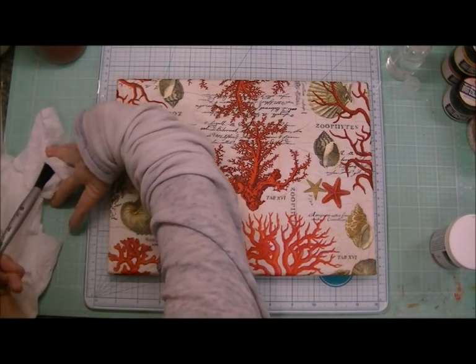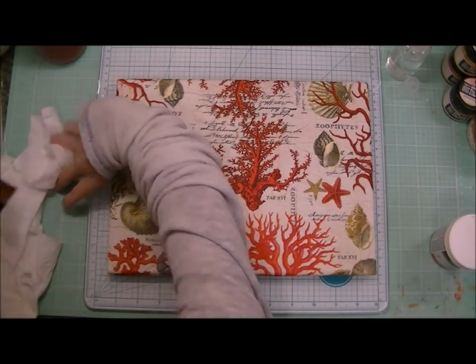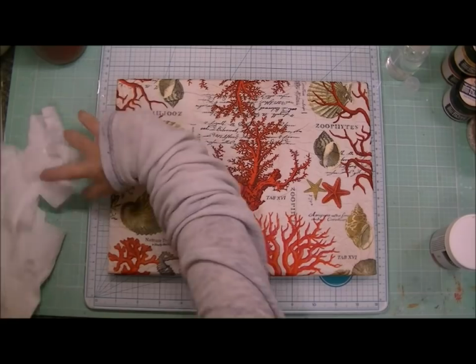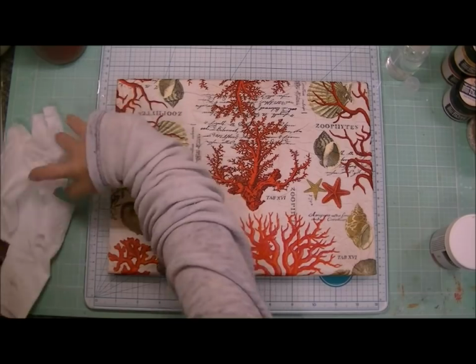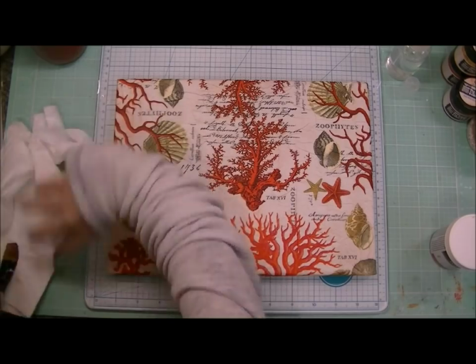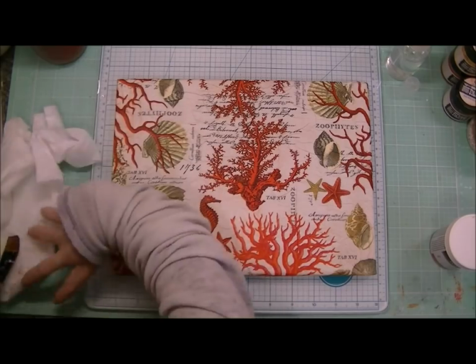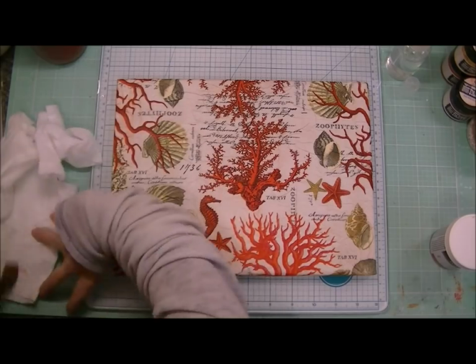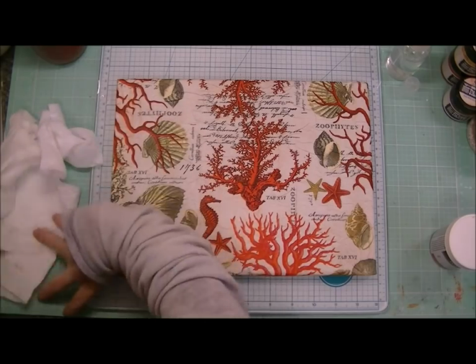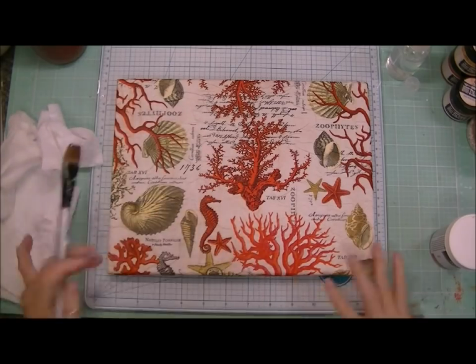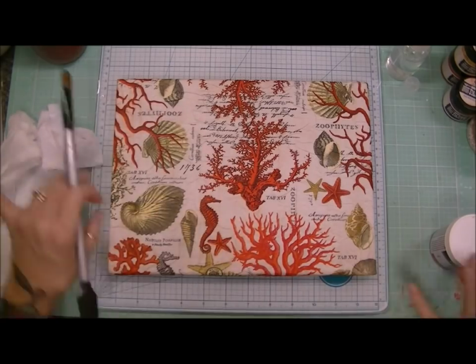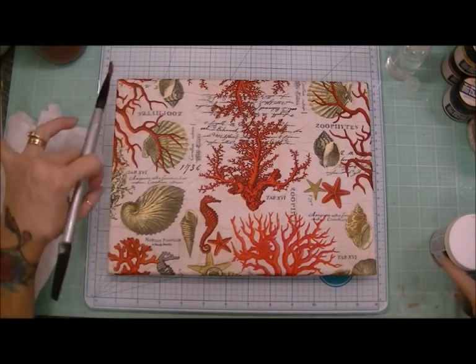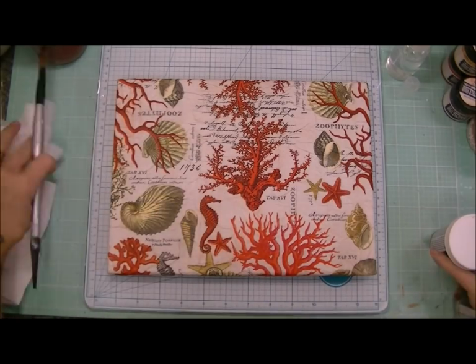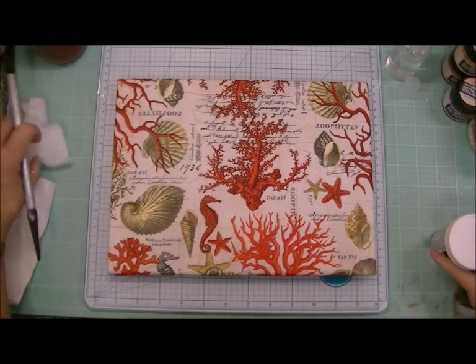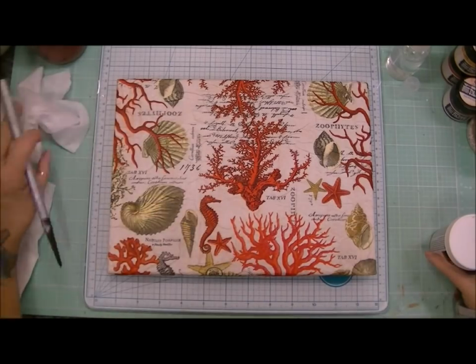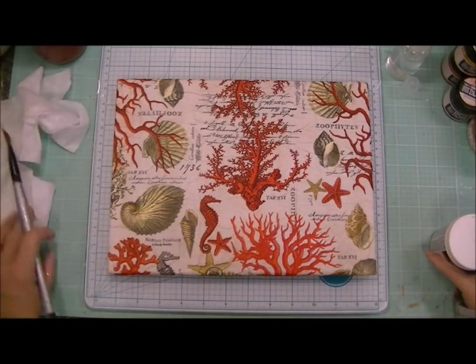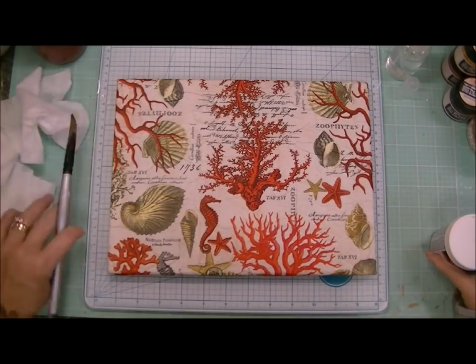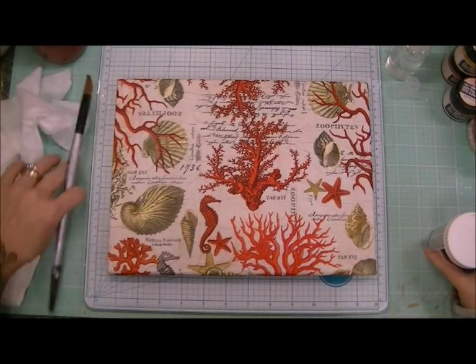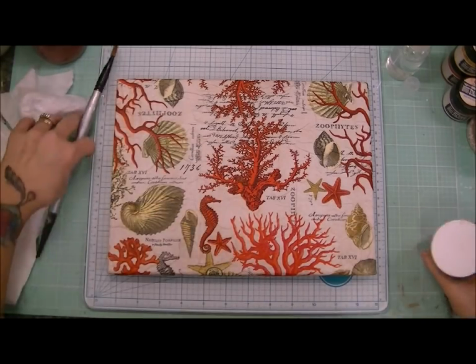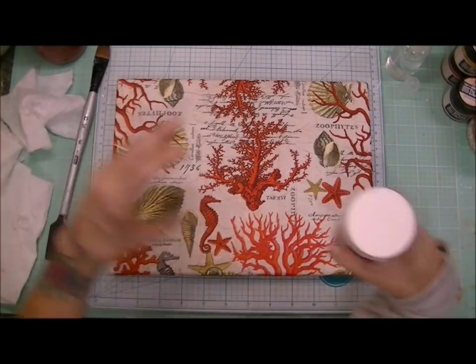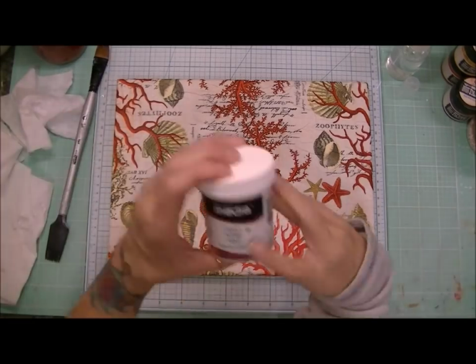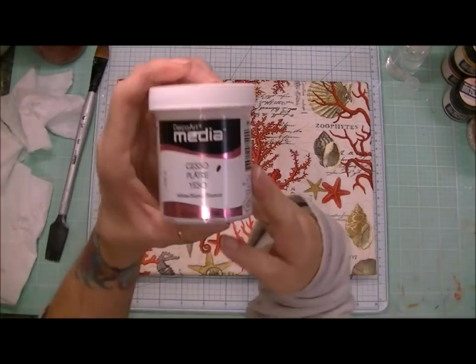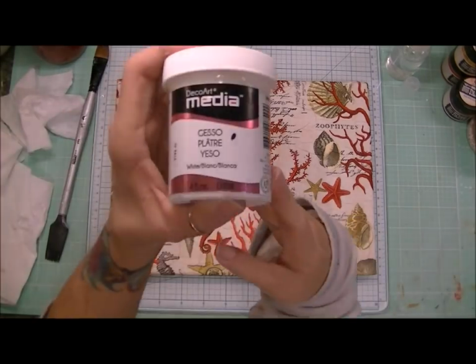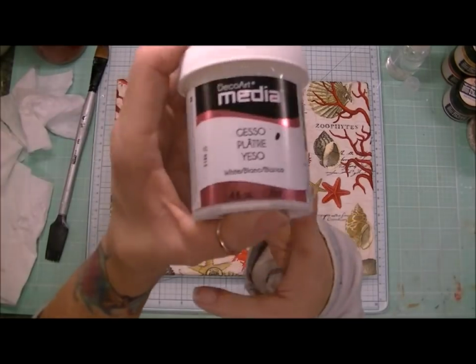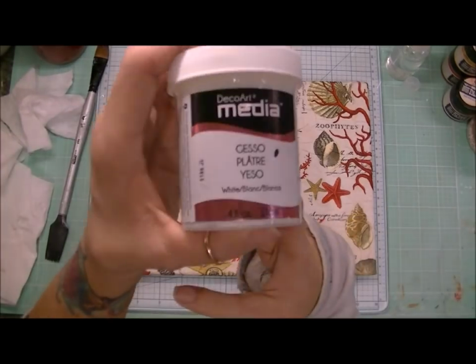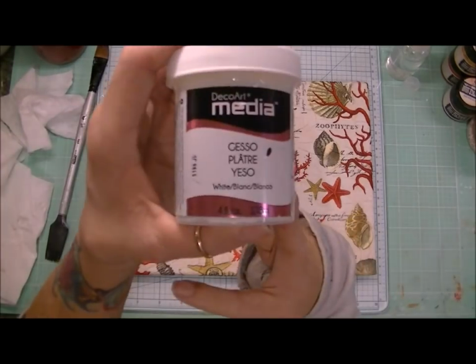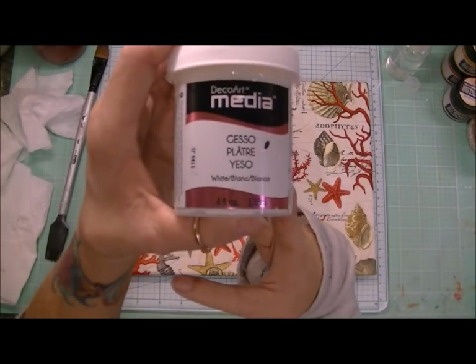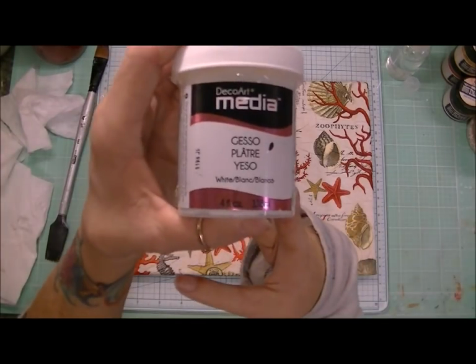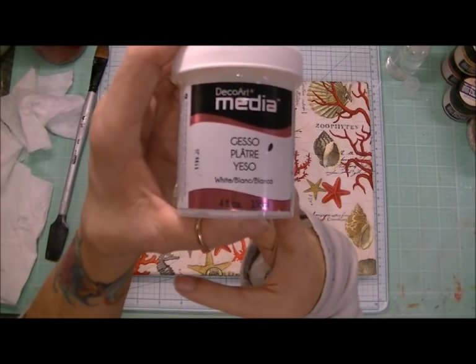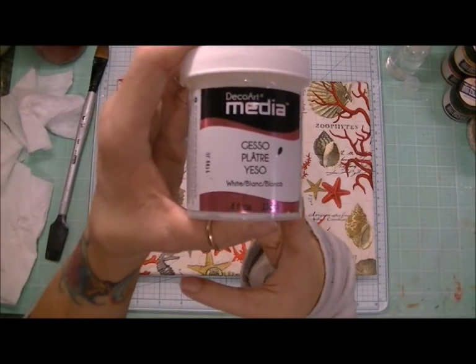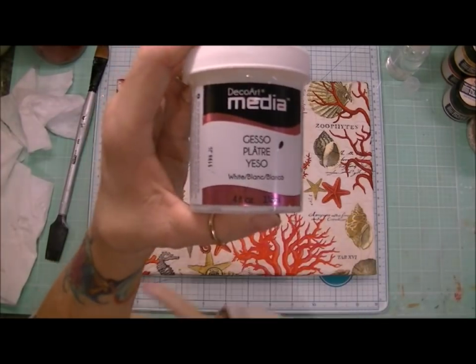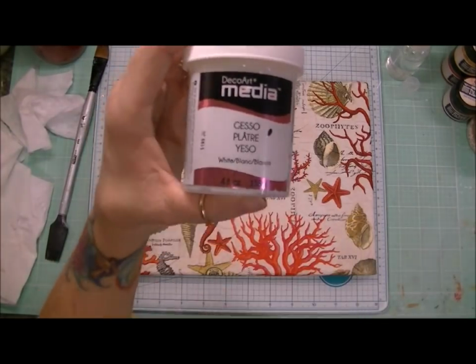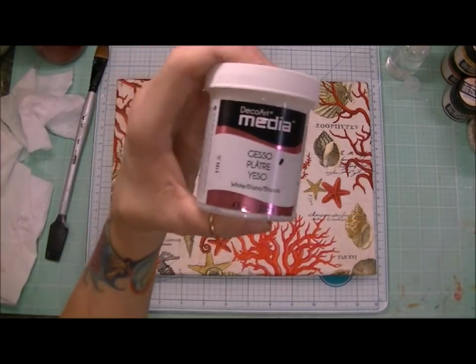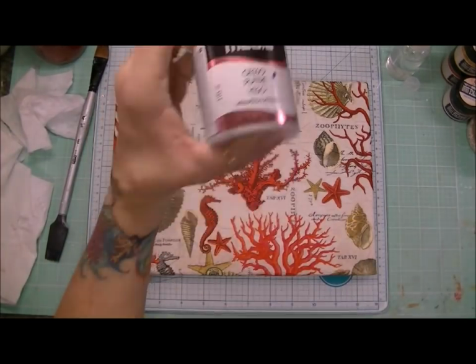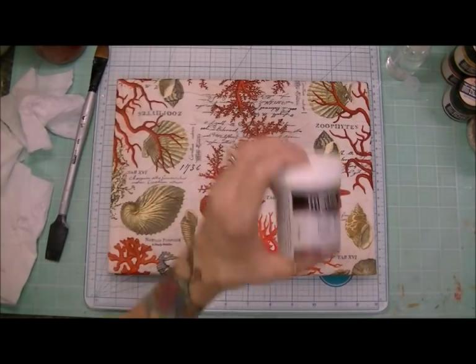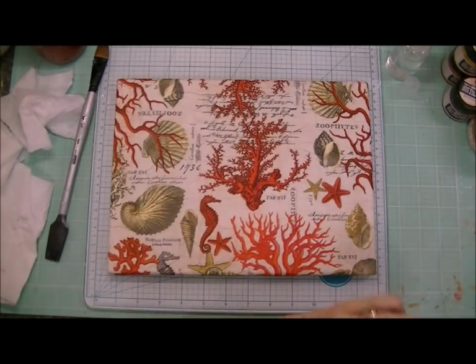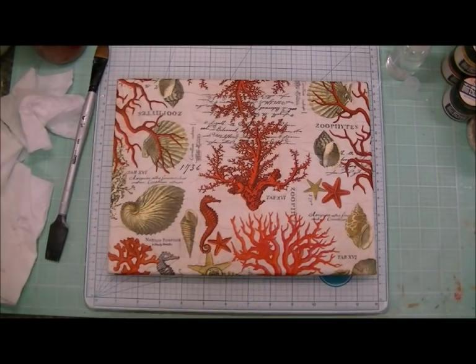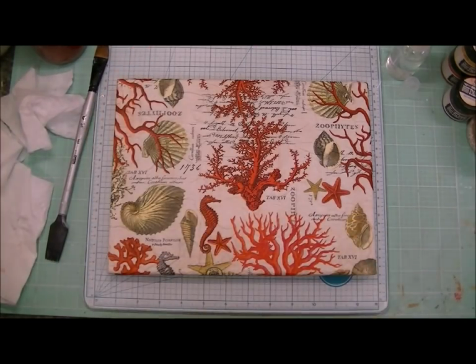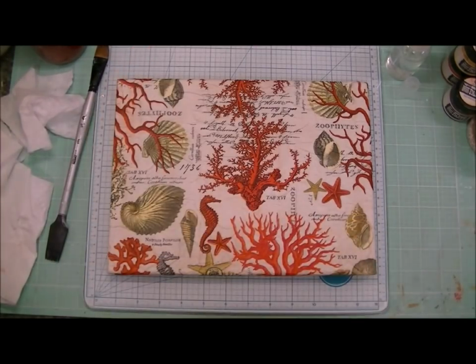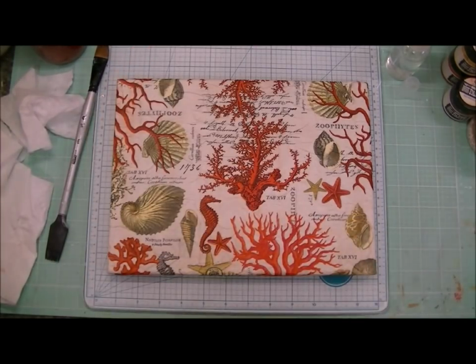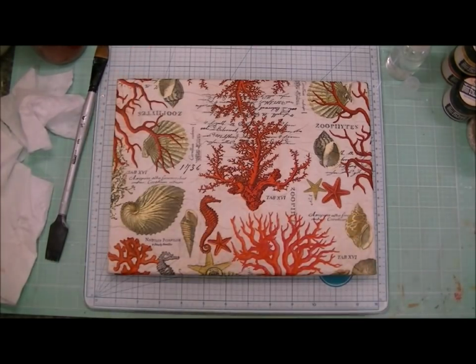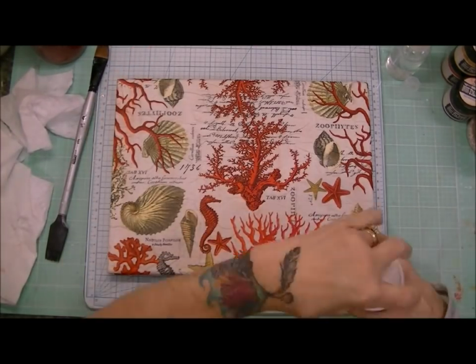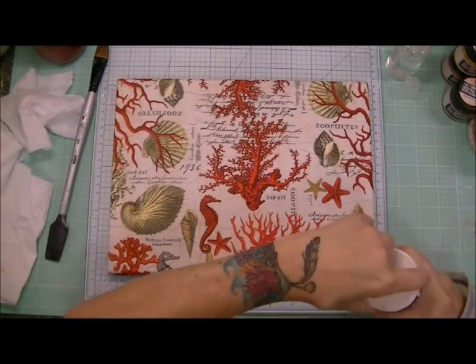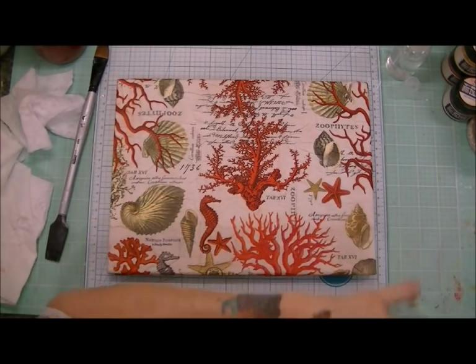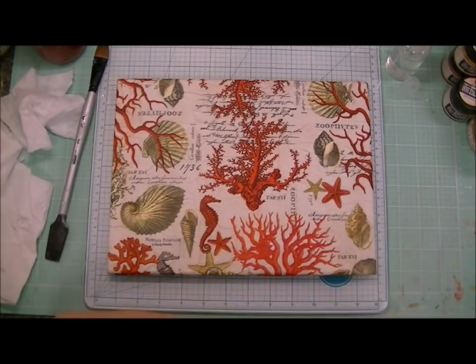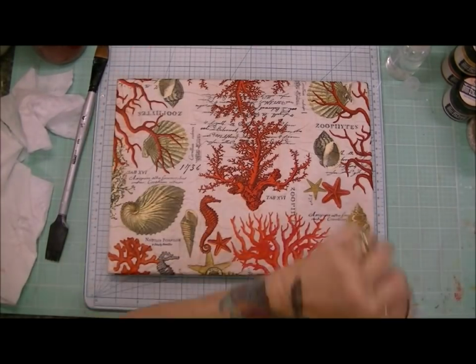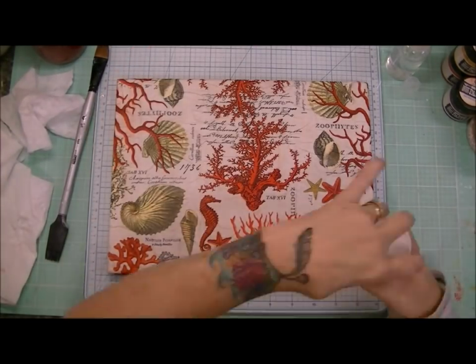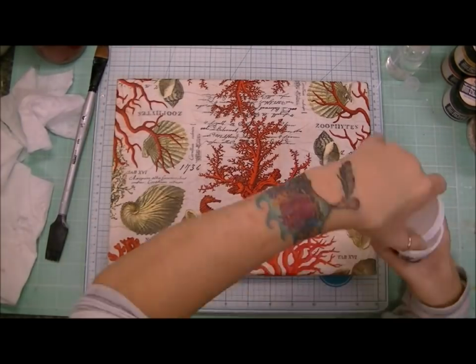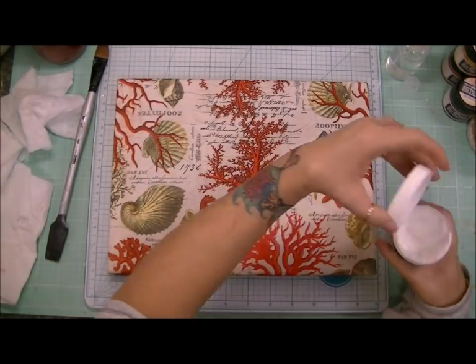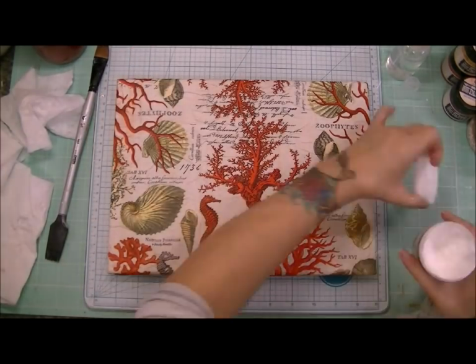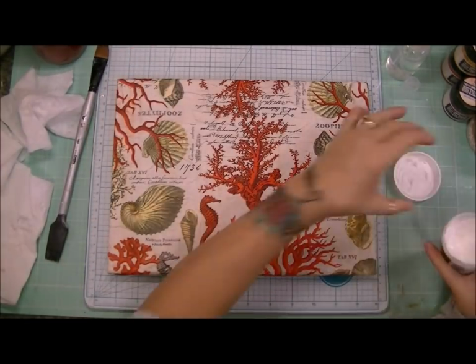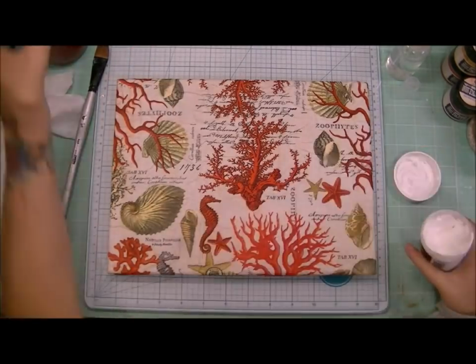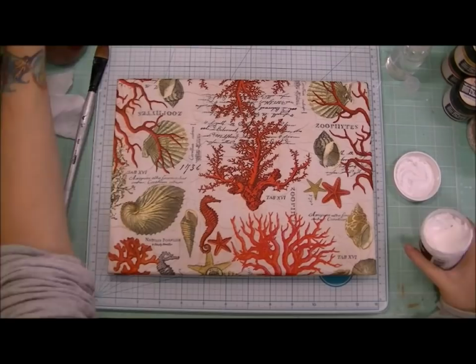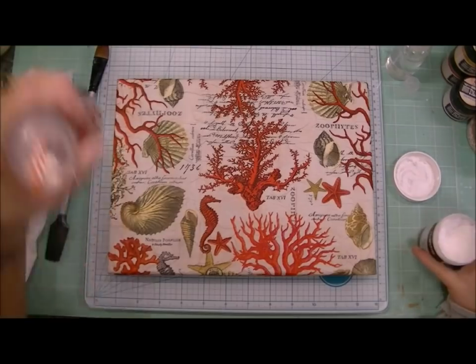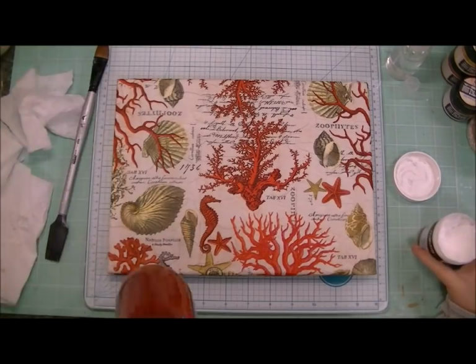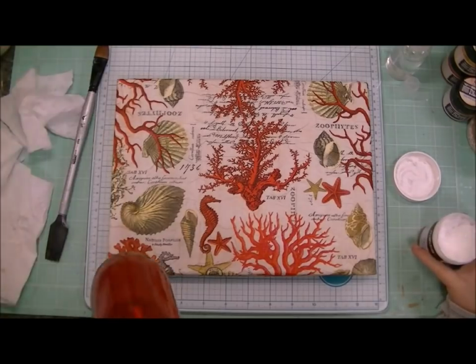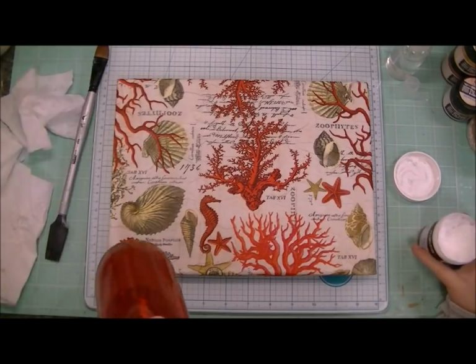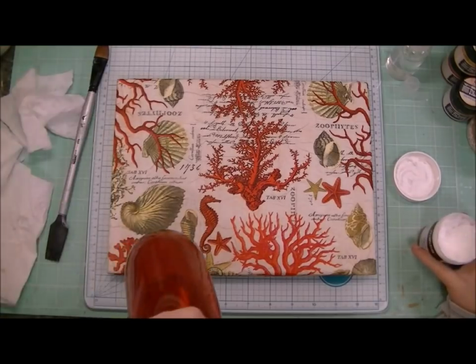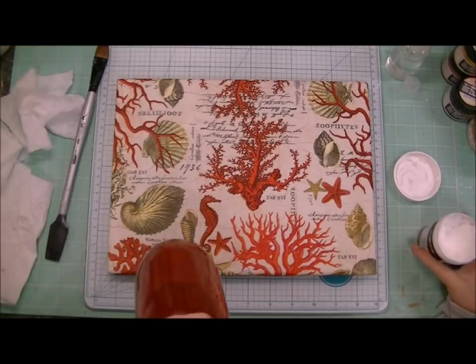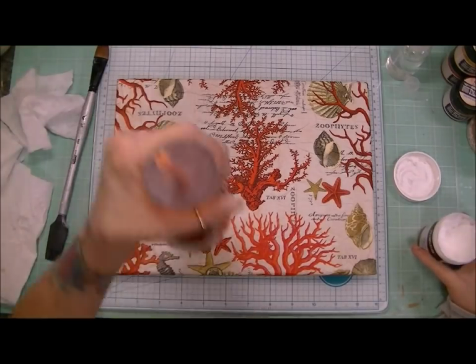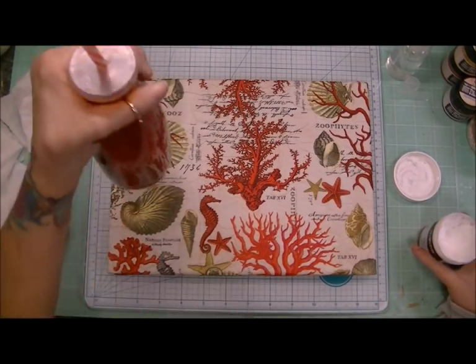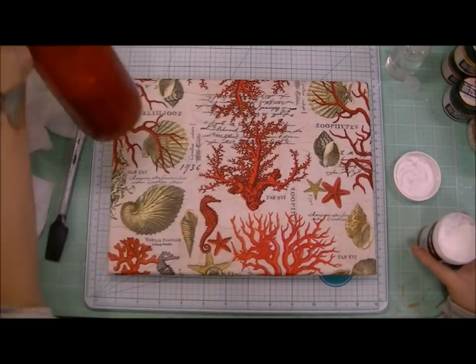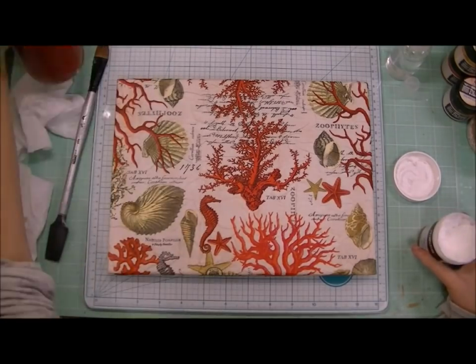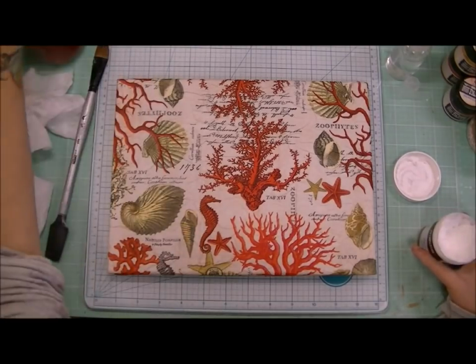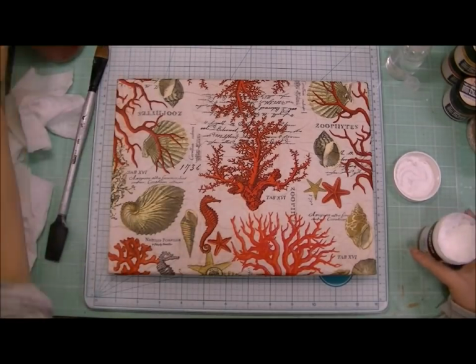Doesn't that look so pretty? I could have just hung that right up on my wall straight away just like that, and I would have been happy.